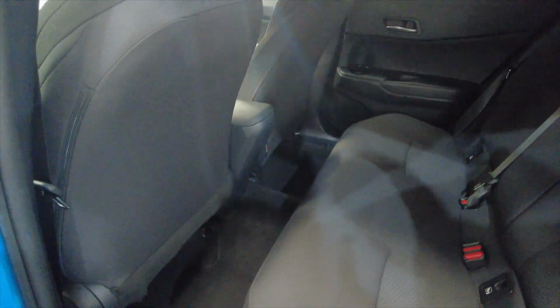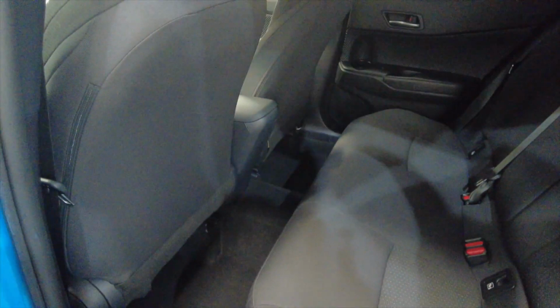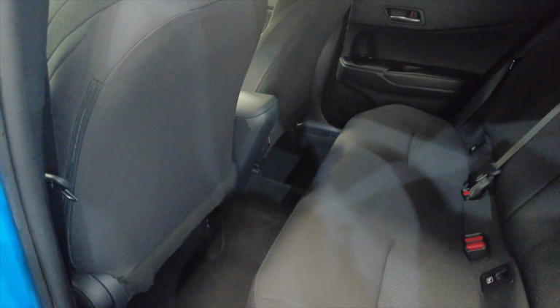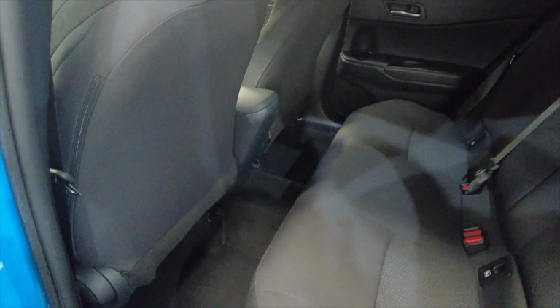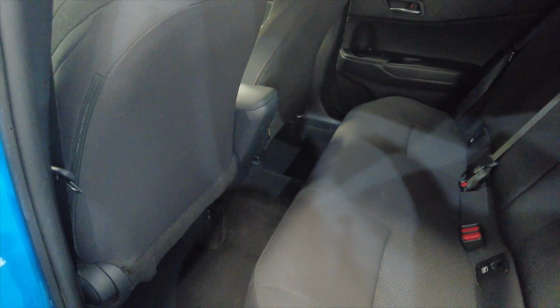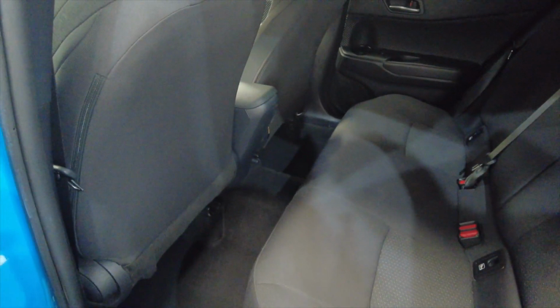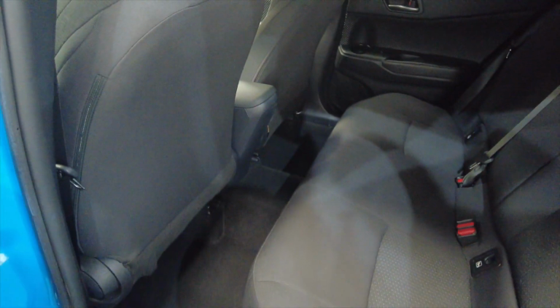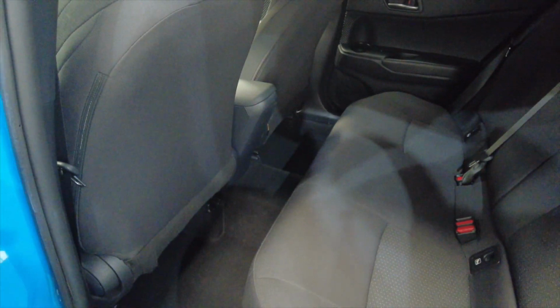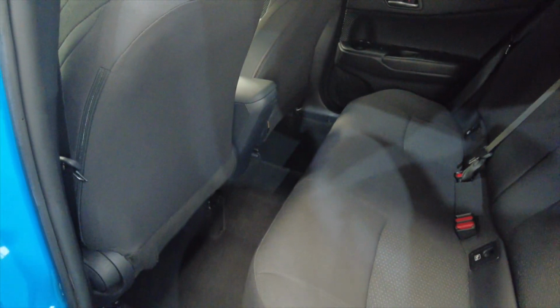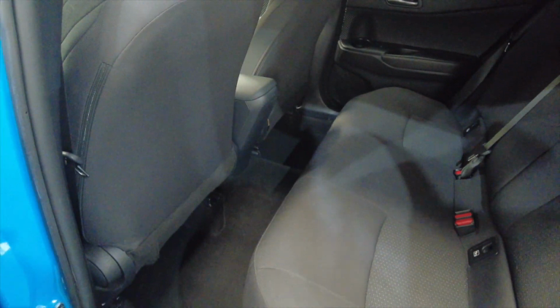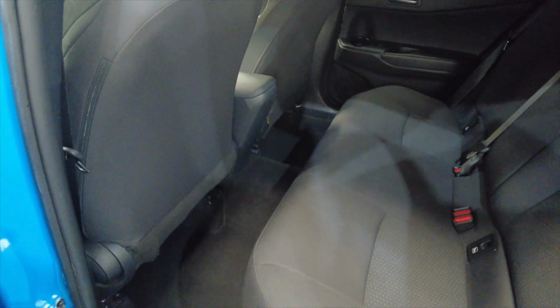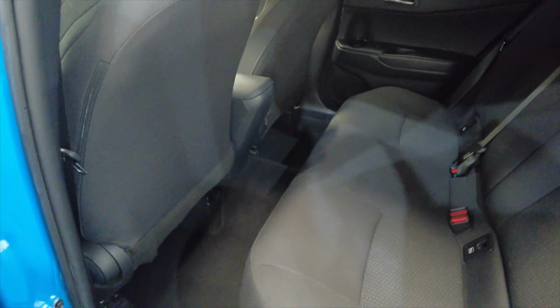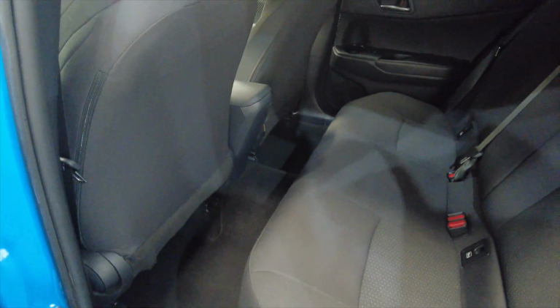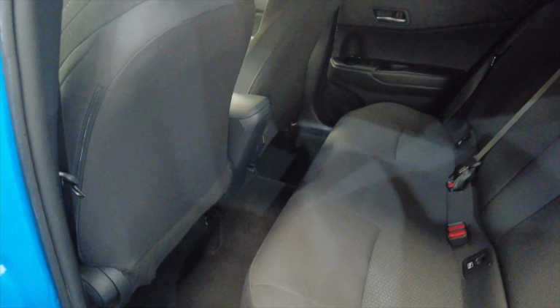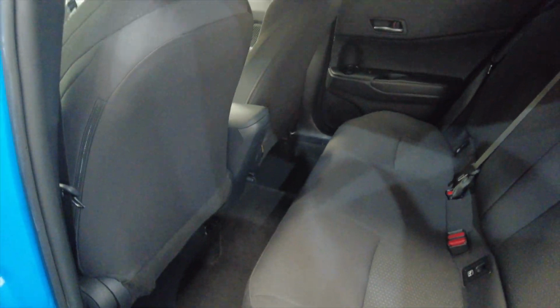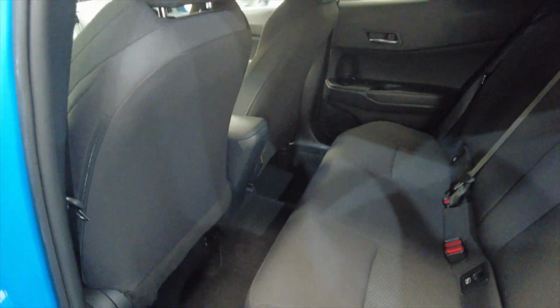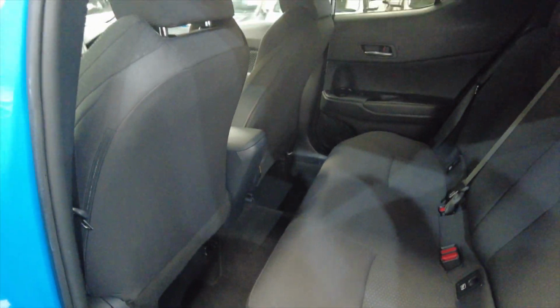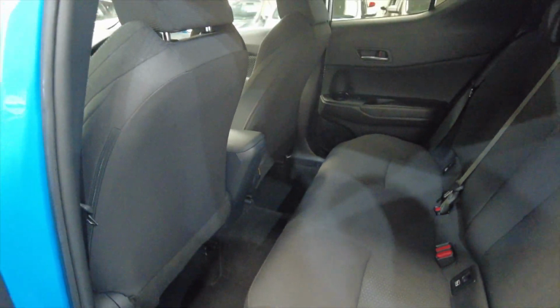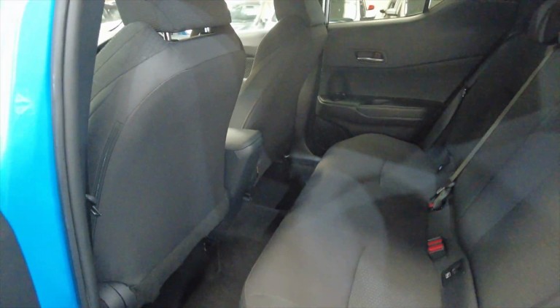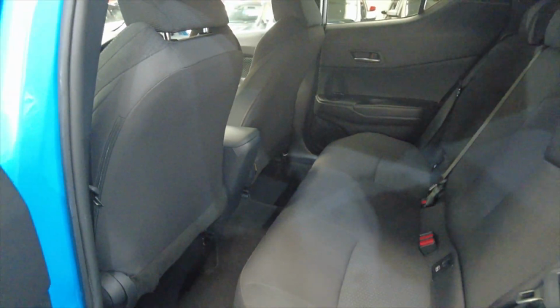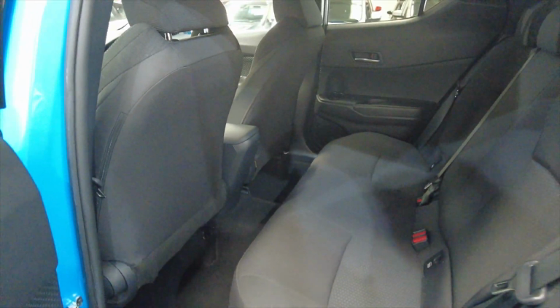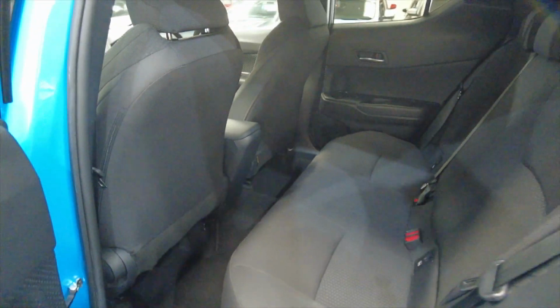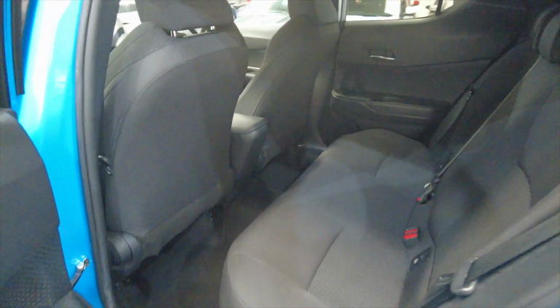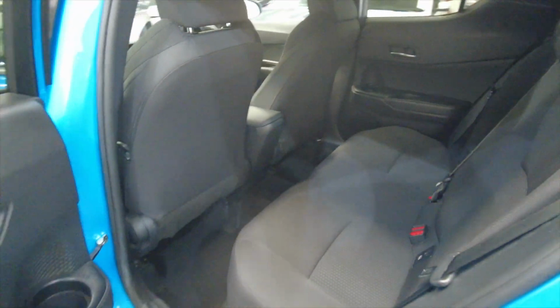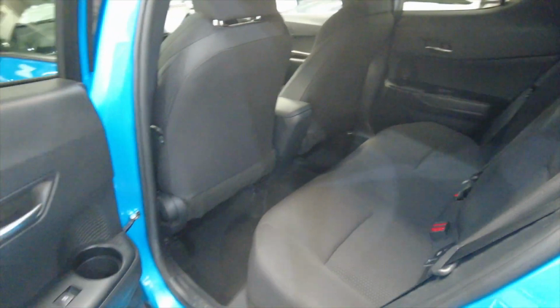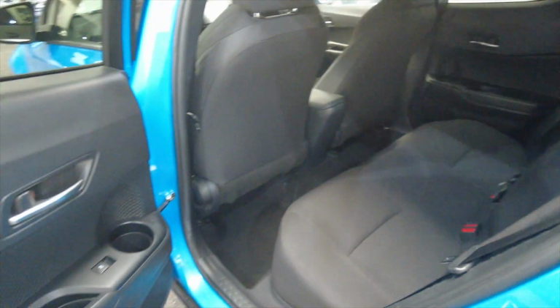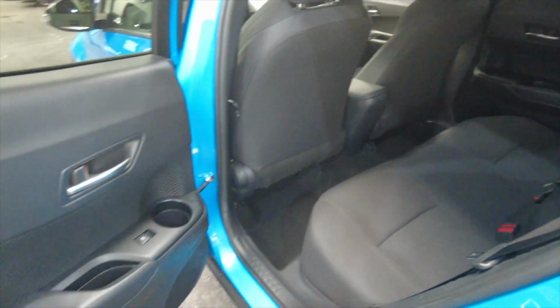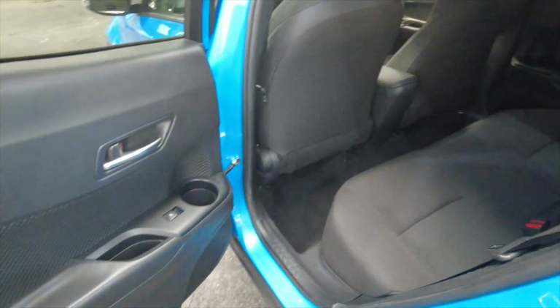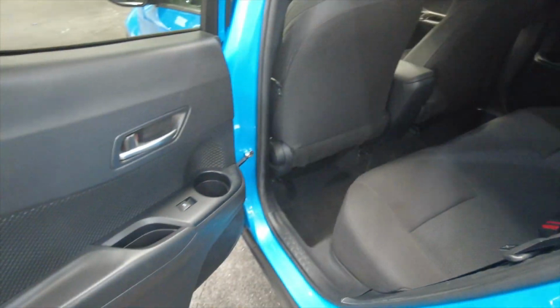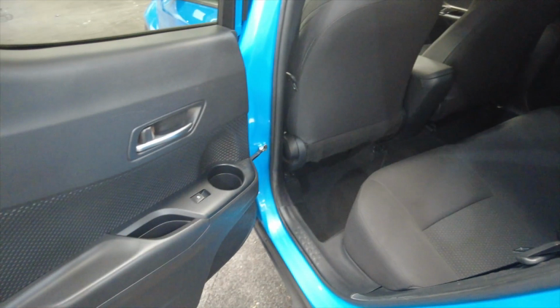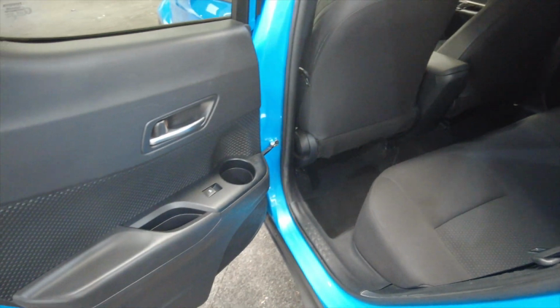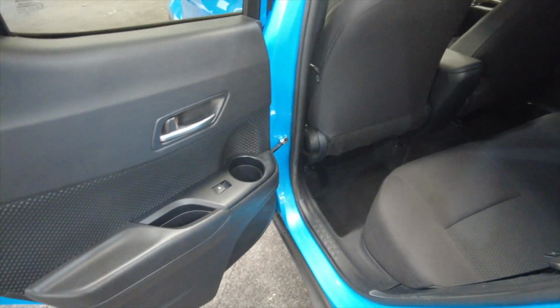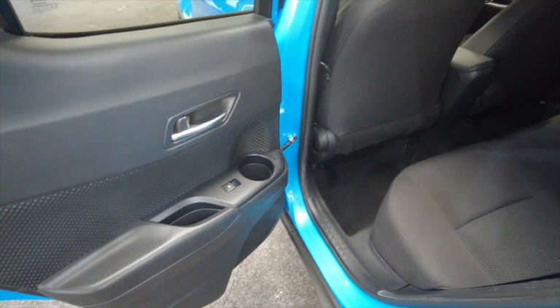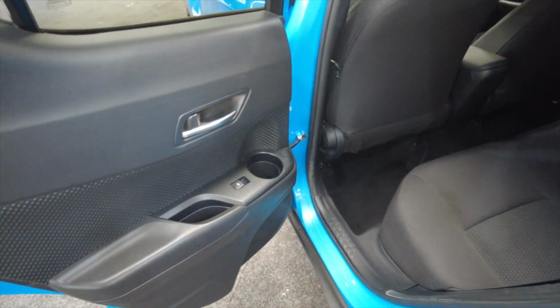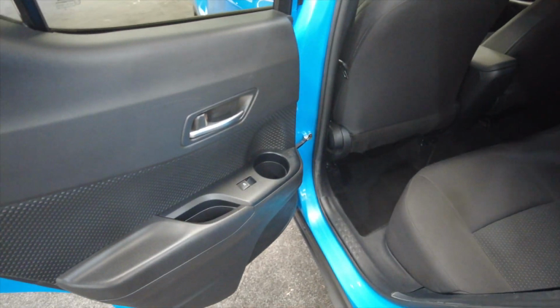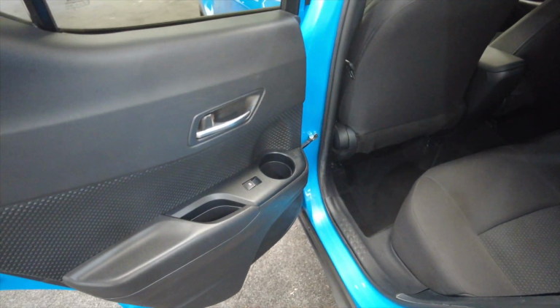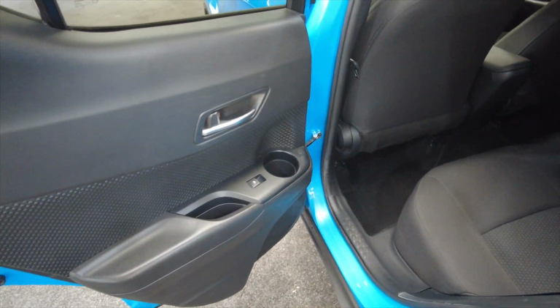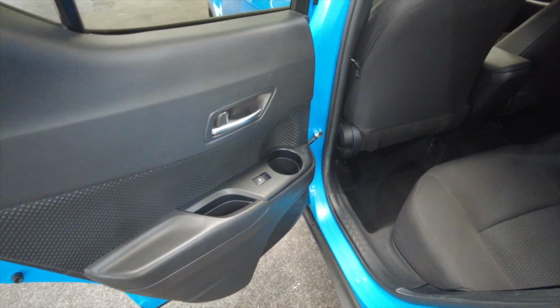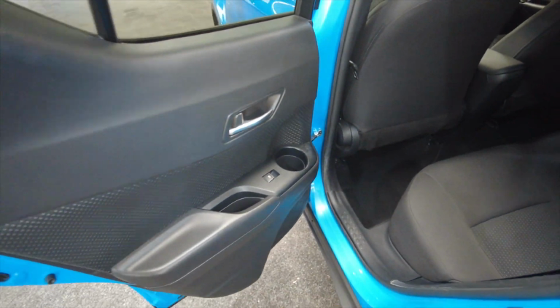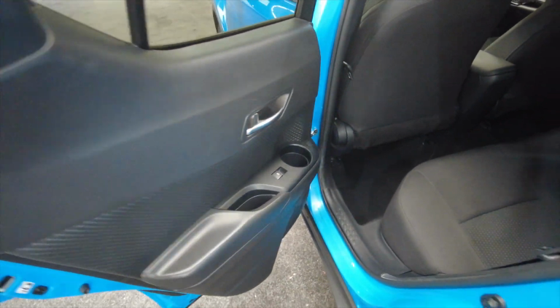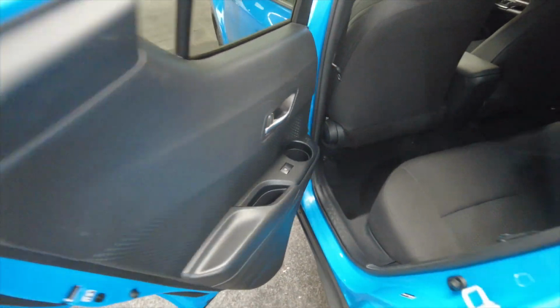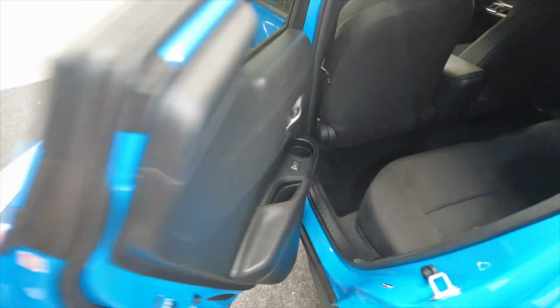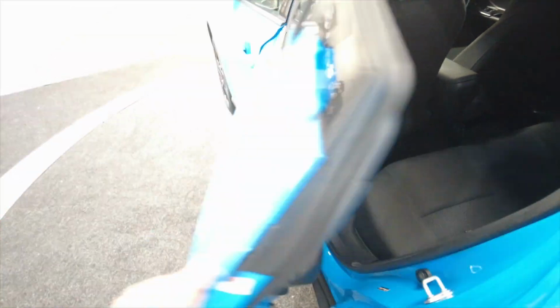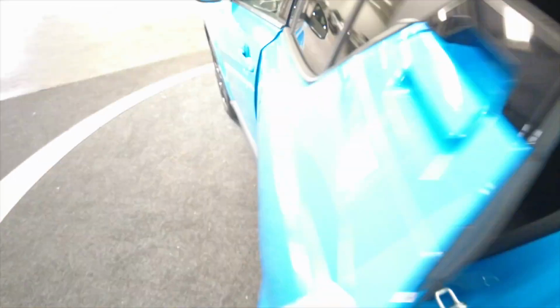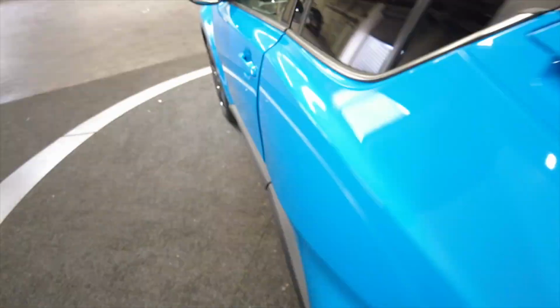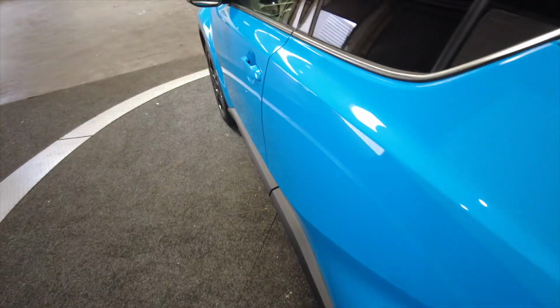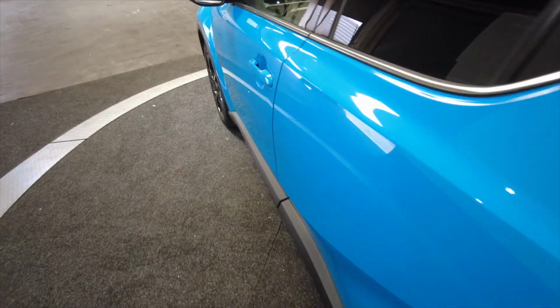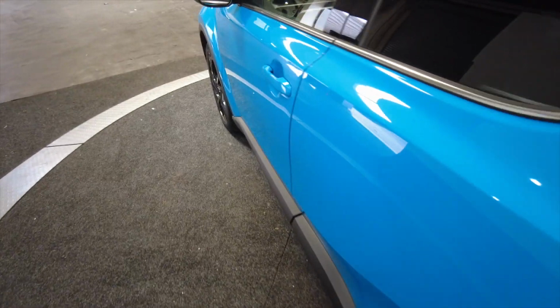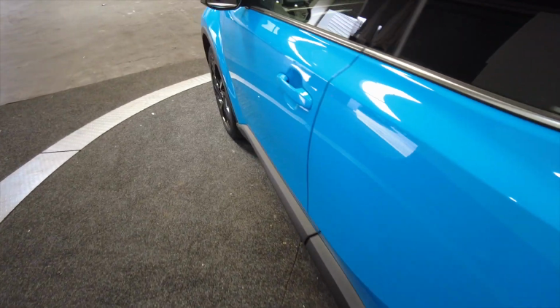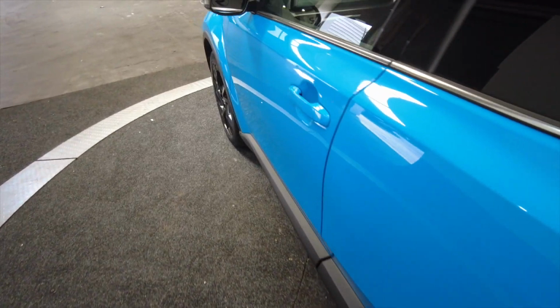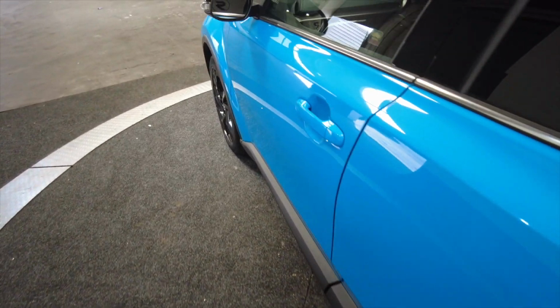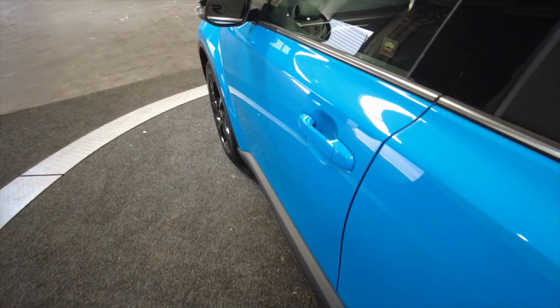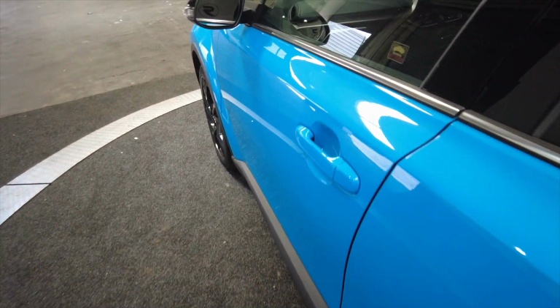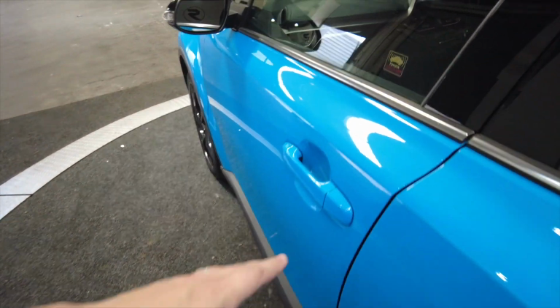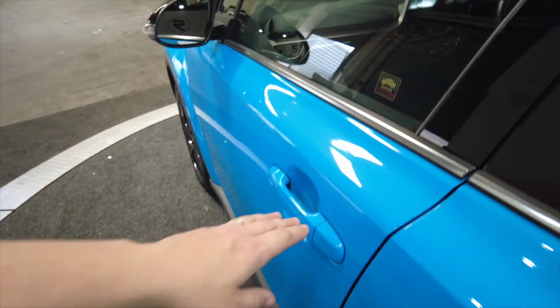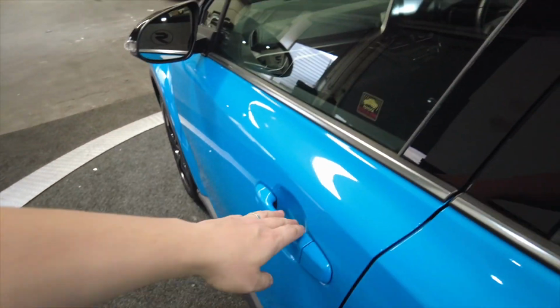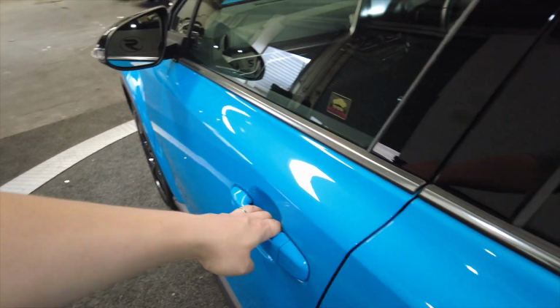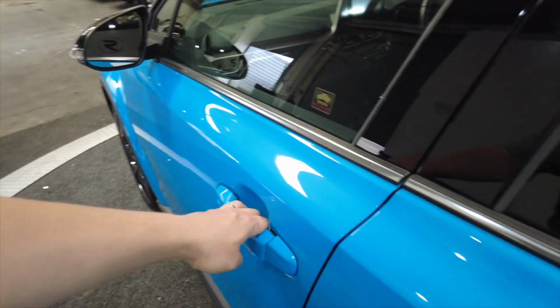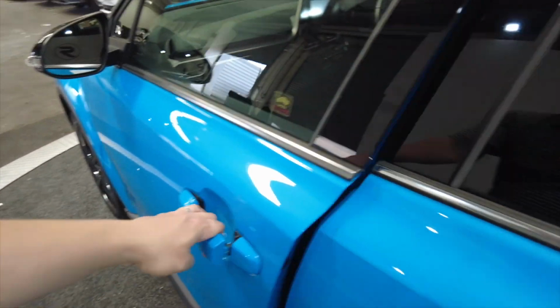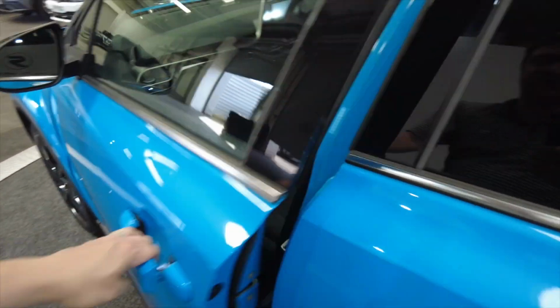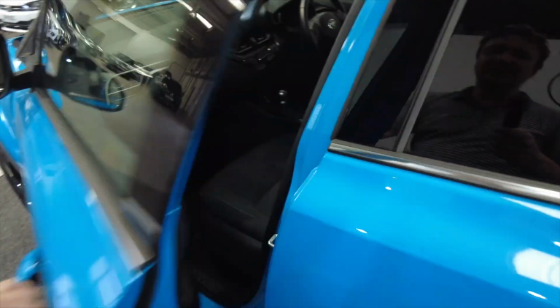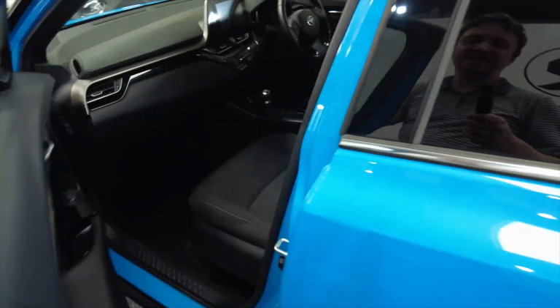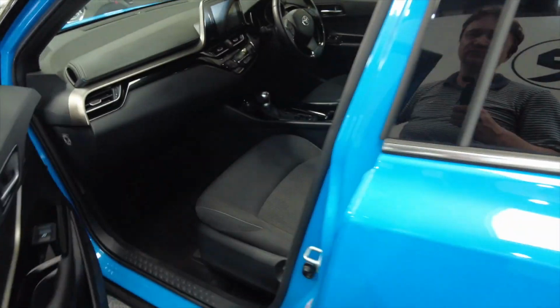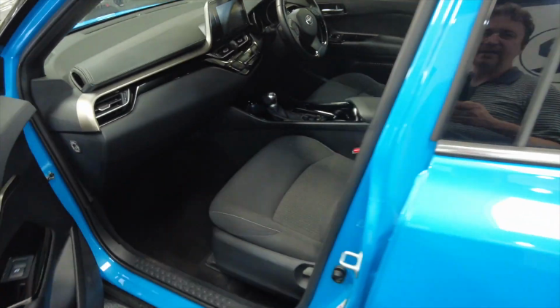Lots of room, lots of leg room and head room. You have got cup holders in the doors there and it is electric windows, front and rear.